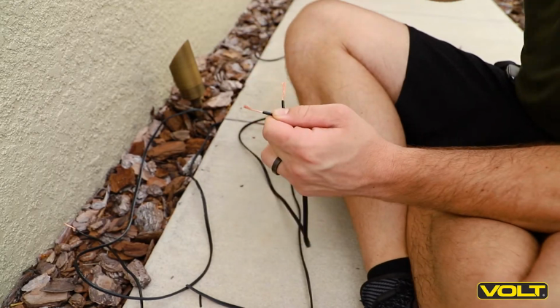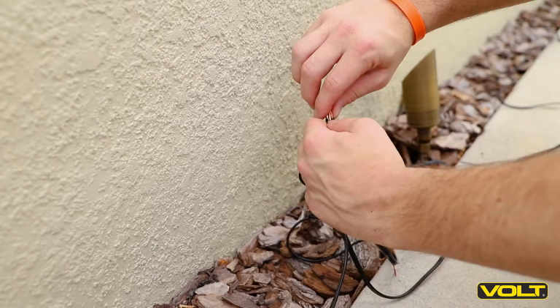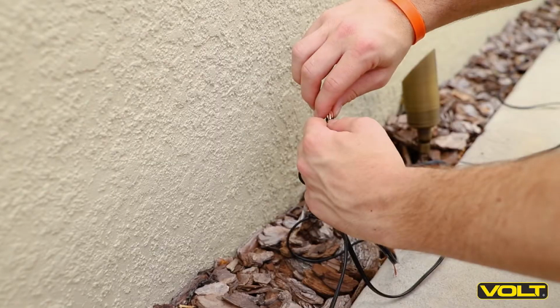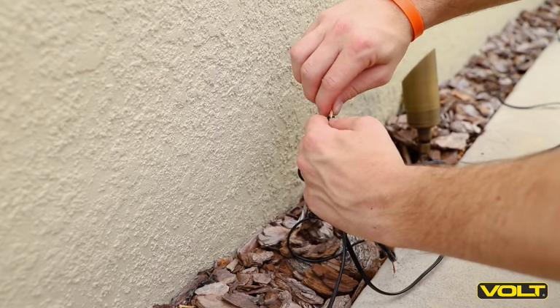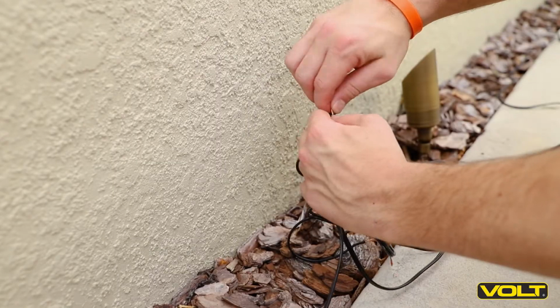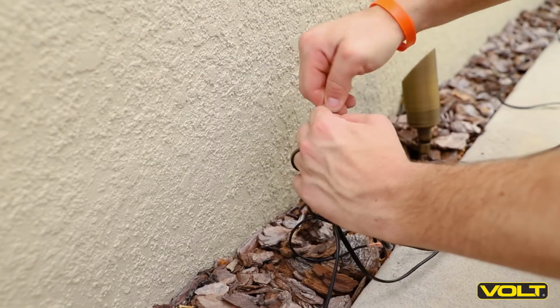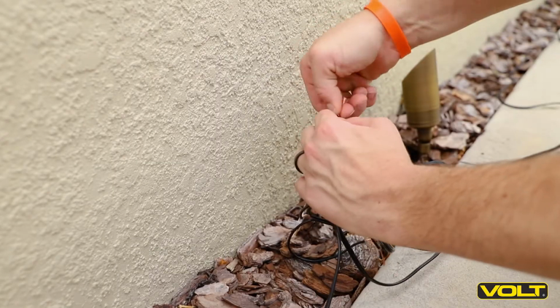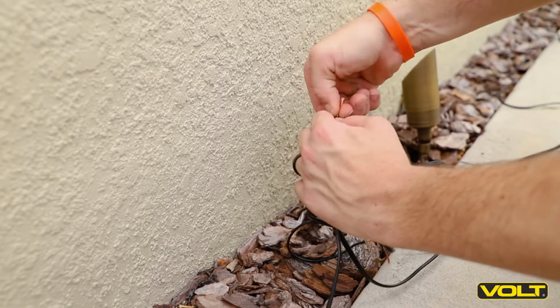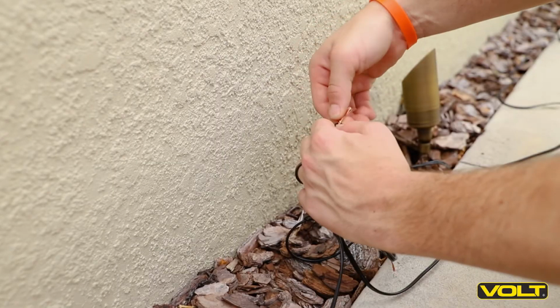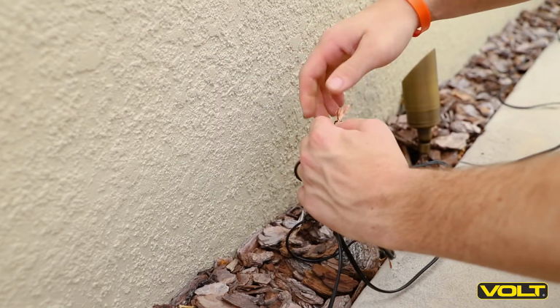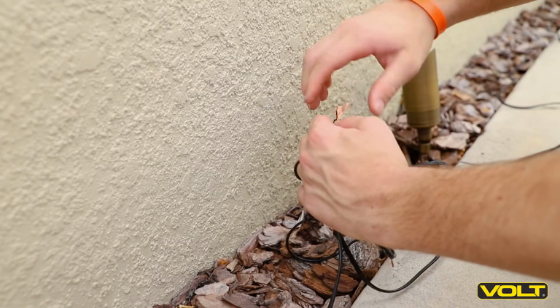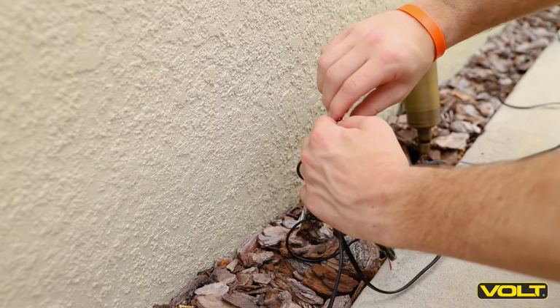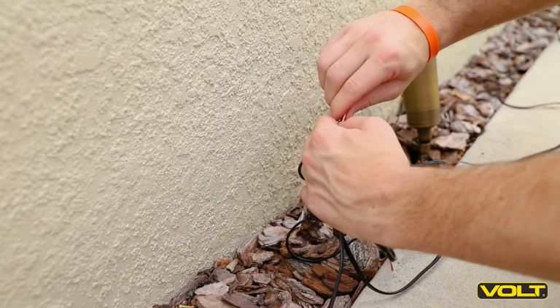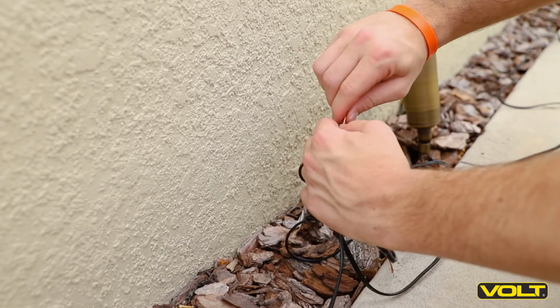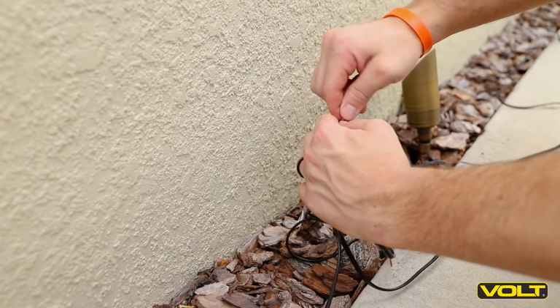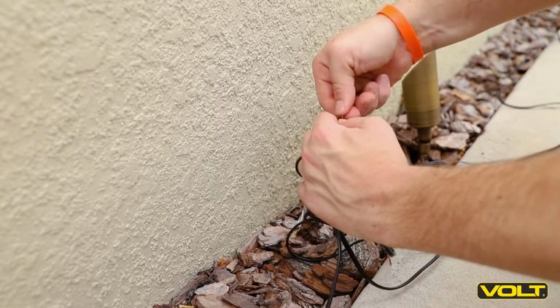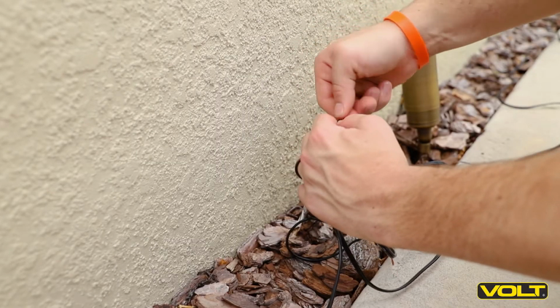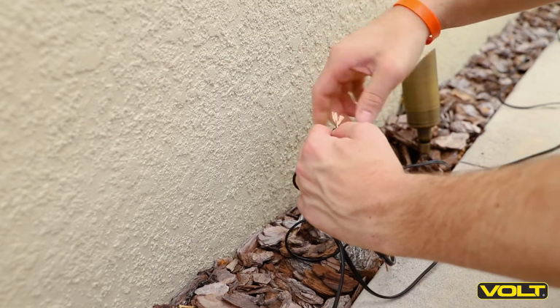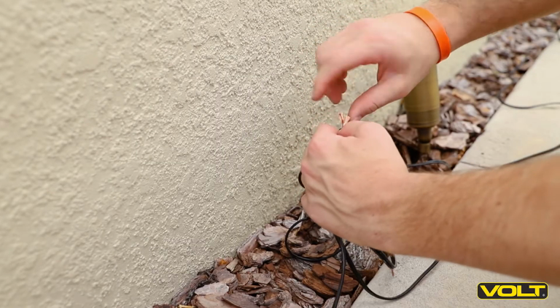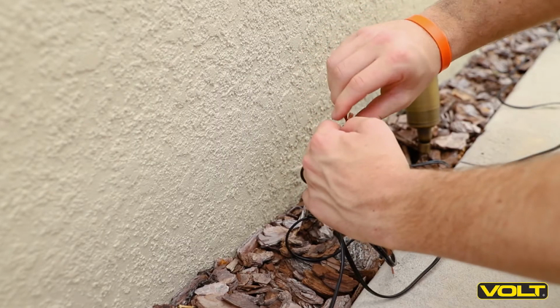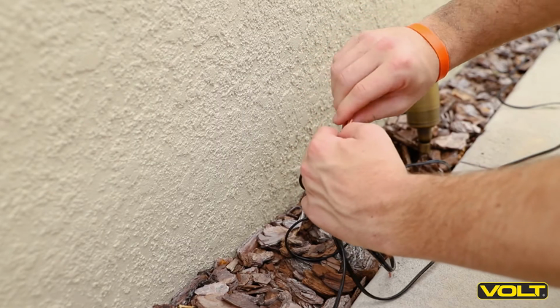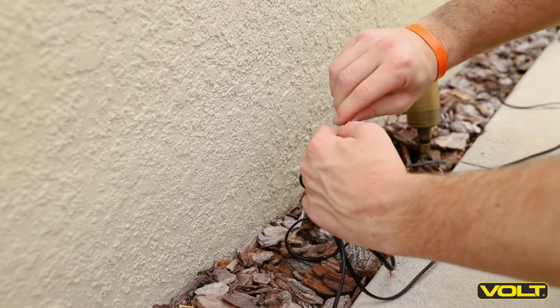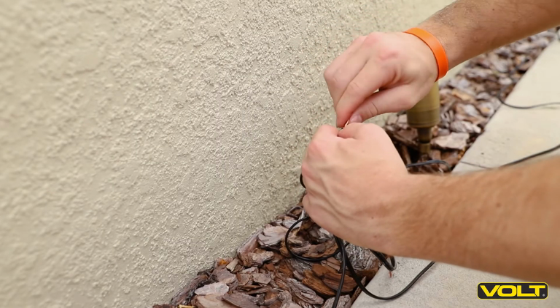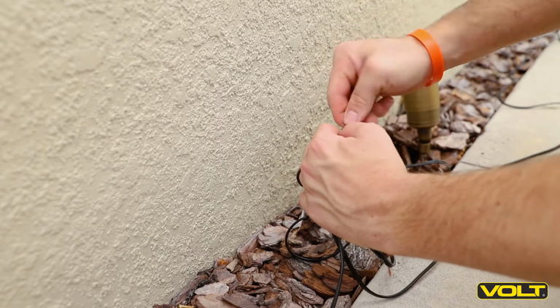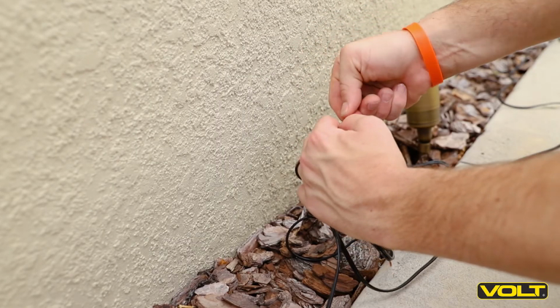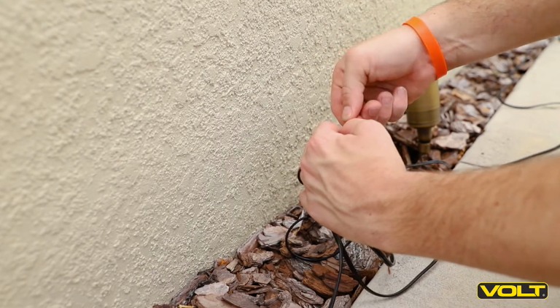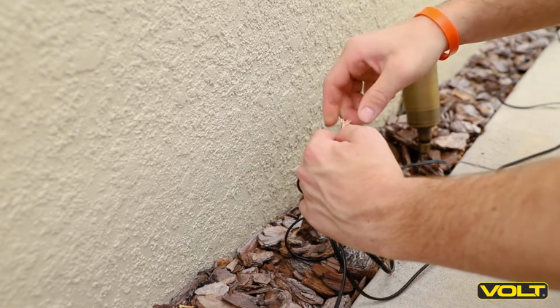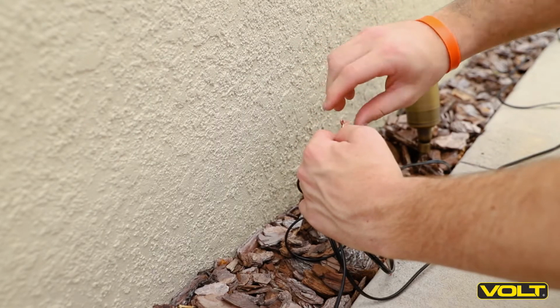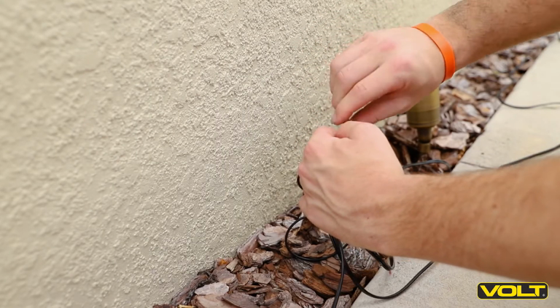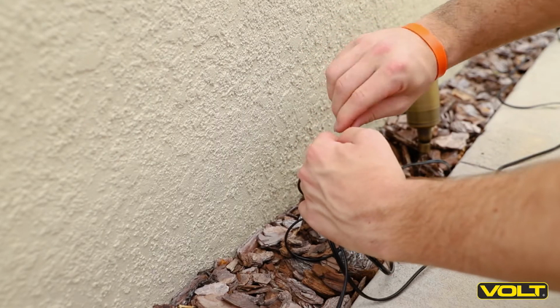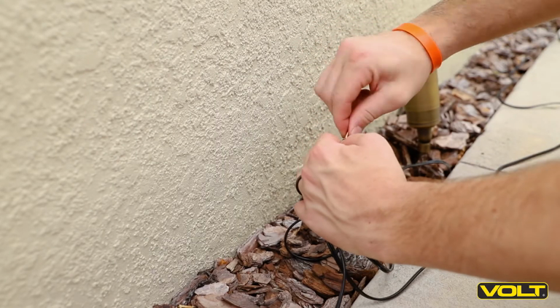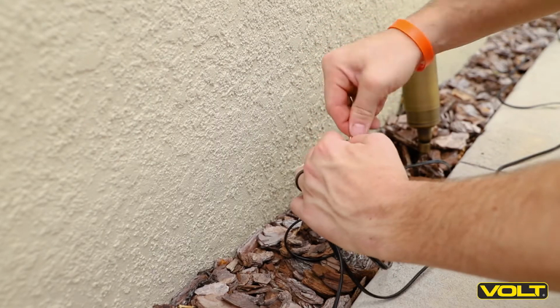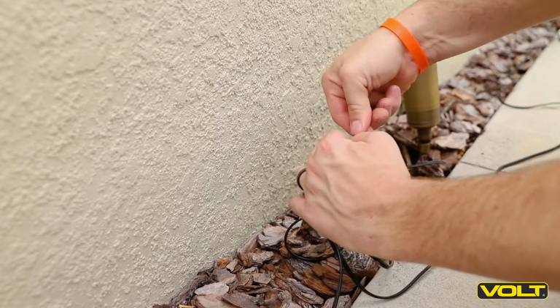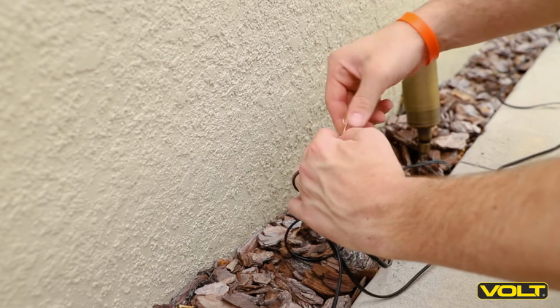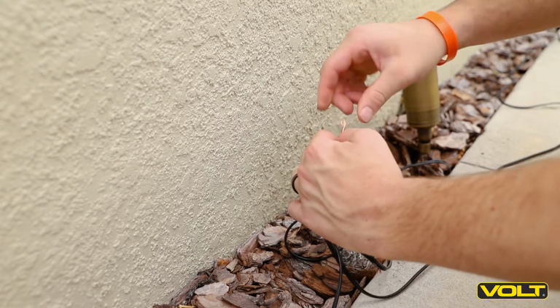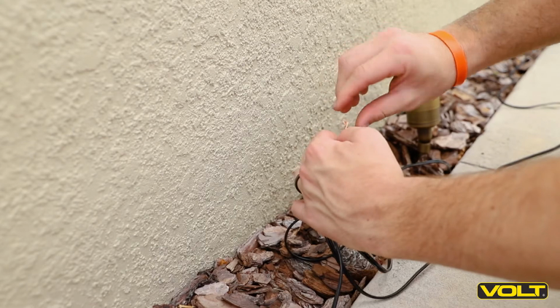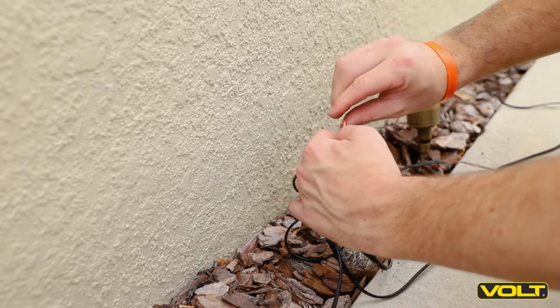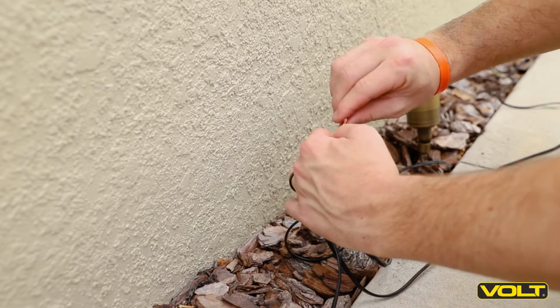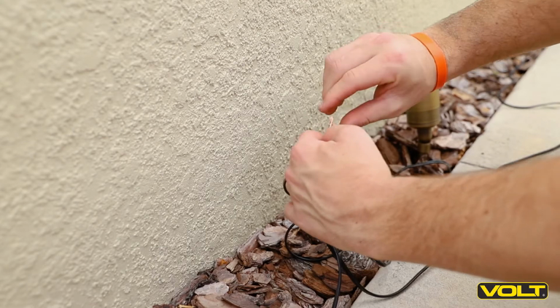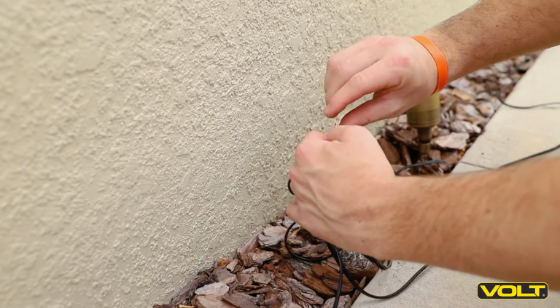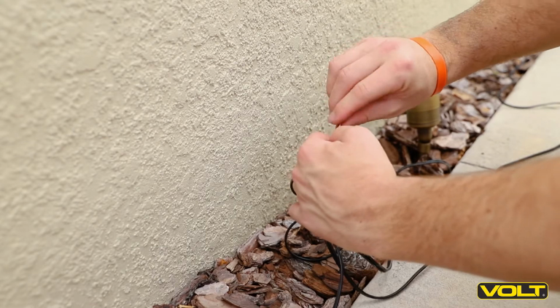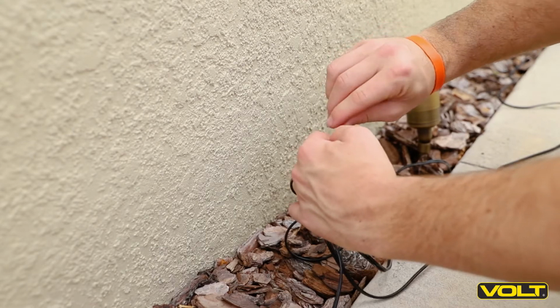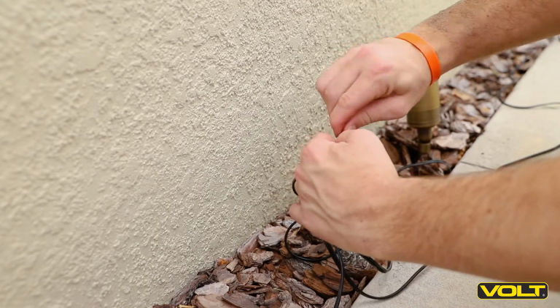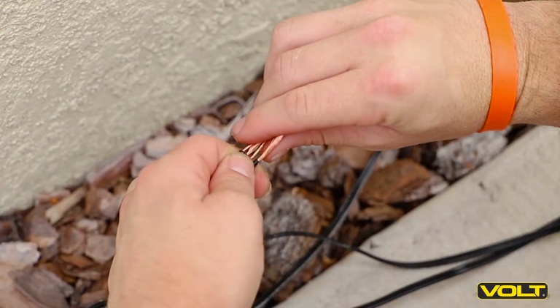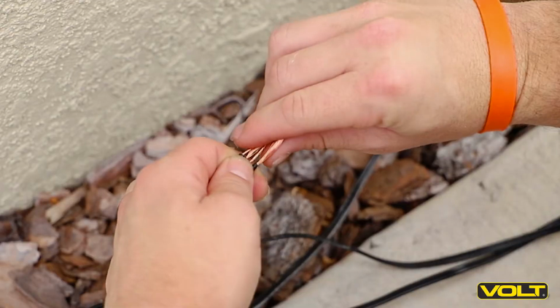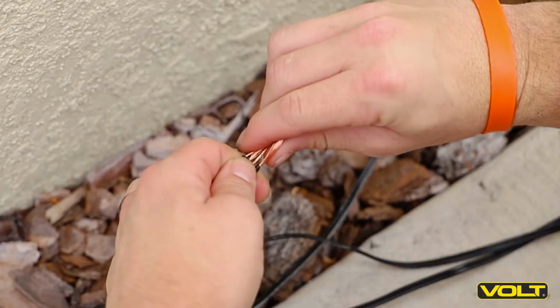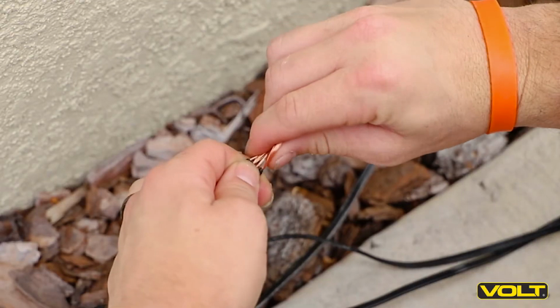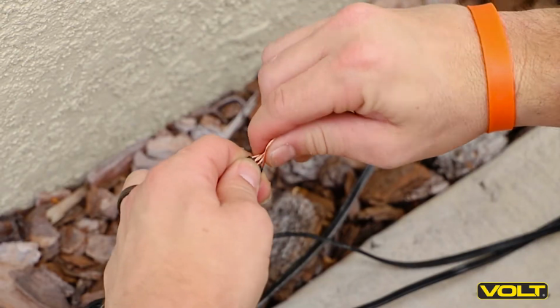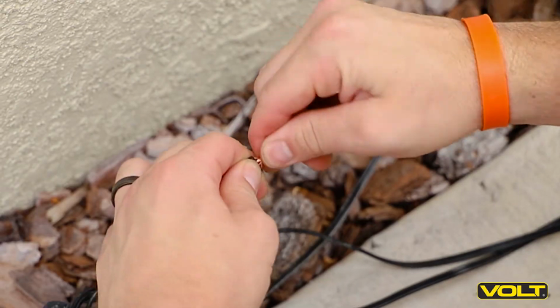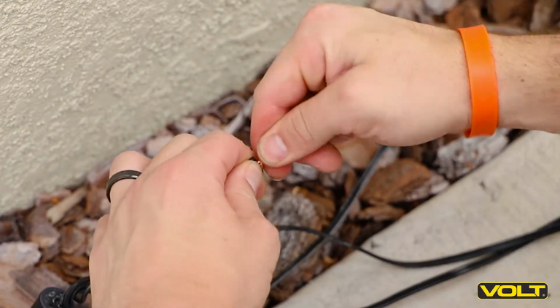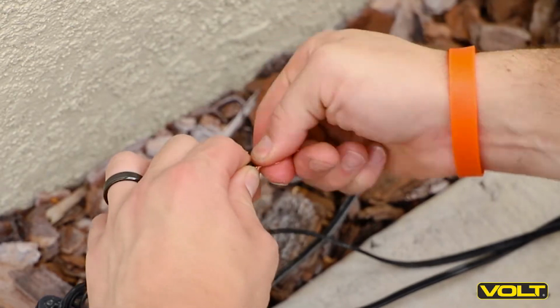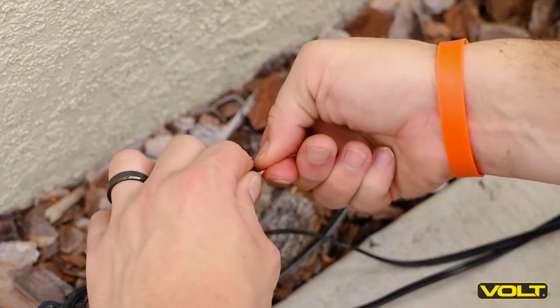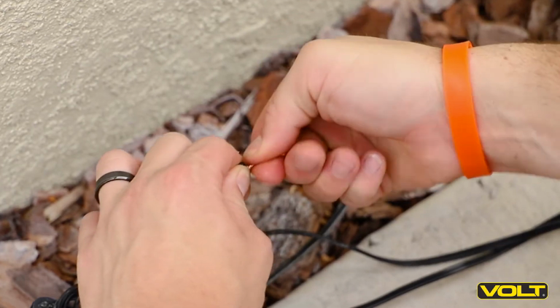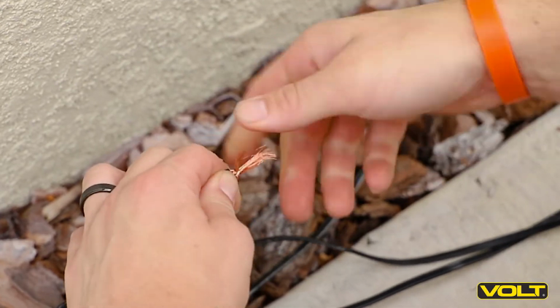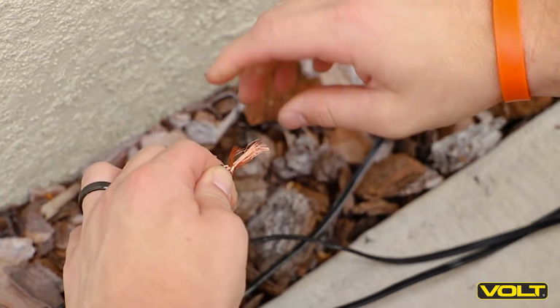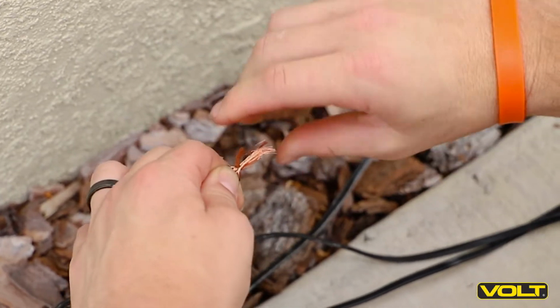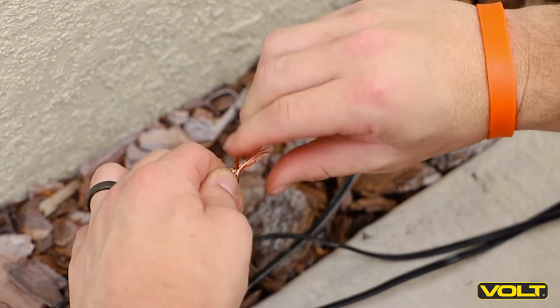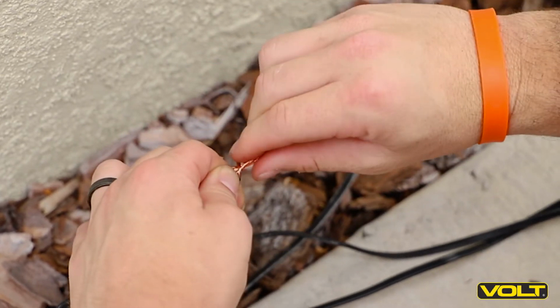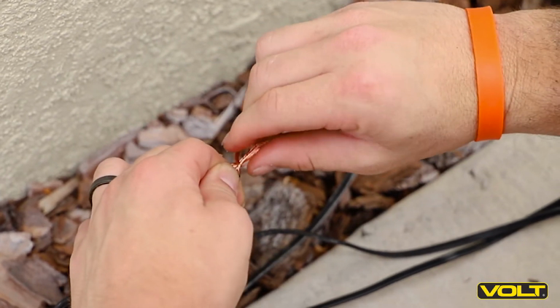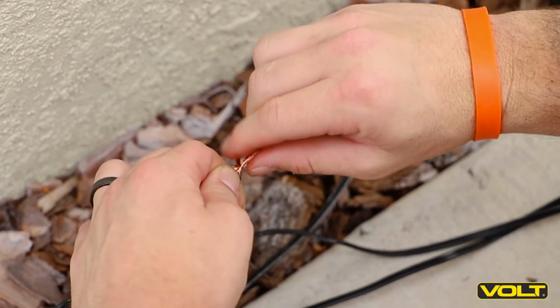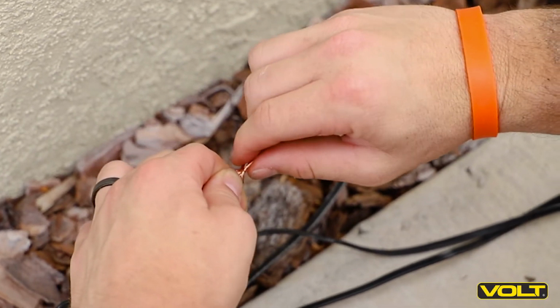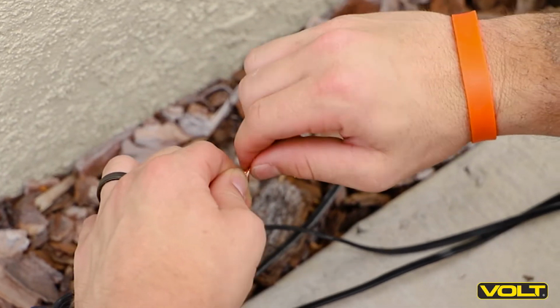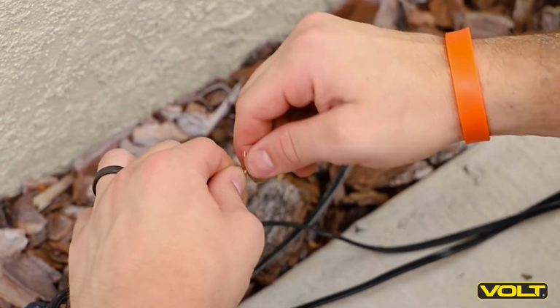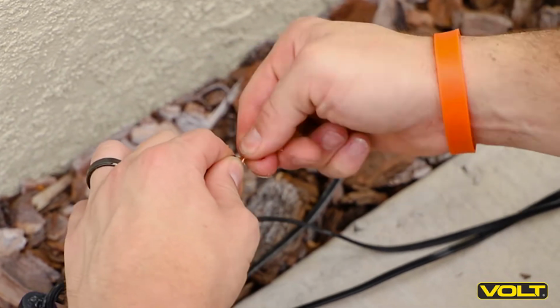Take one of the exposed copper ends from each of the wires and twist them together clockwise. Repeat with the remaining ends from each of your wires.